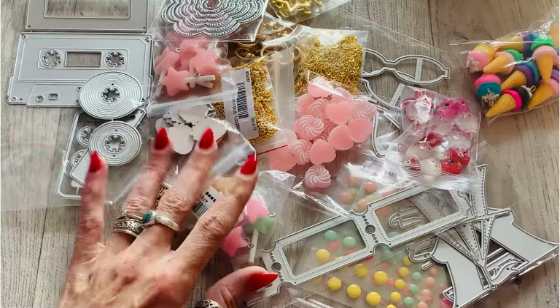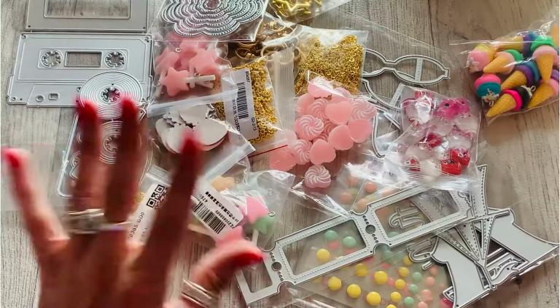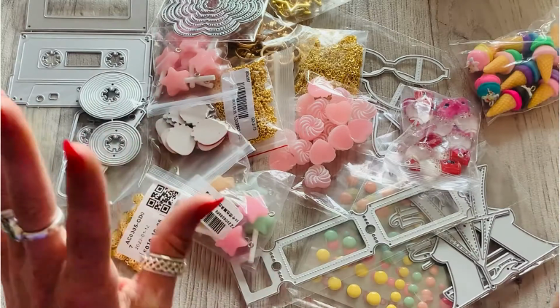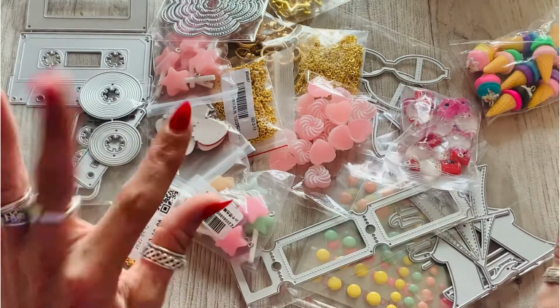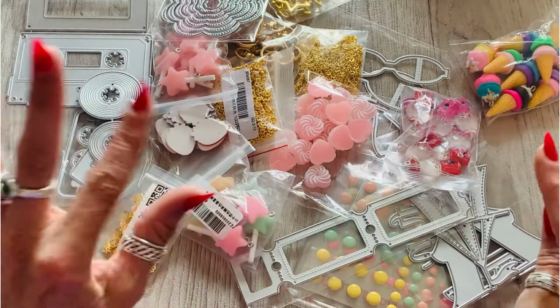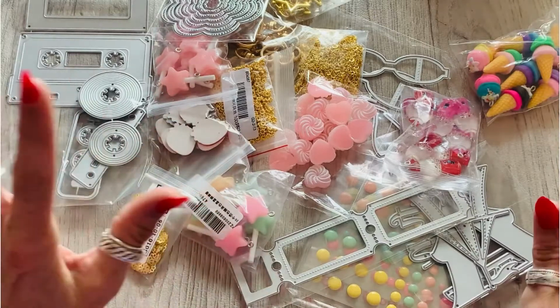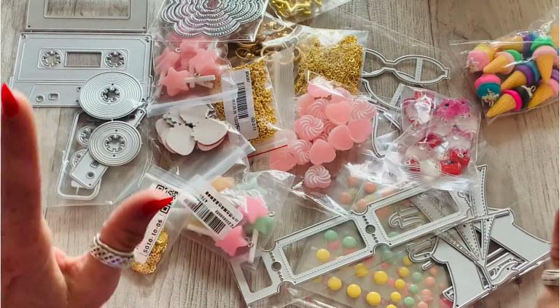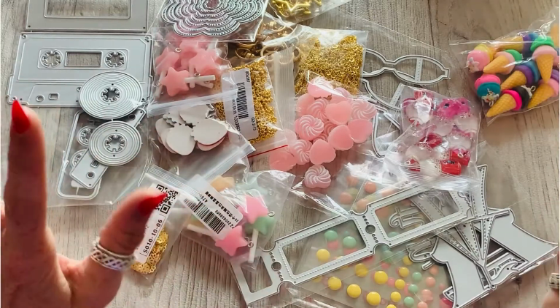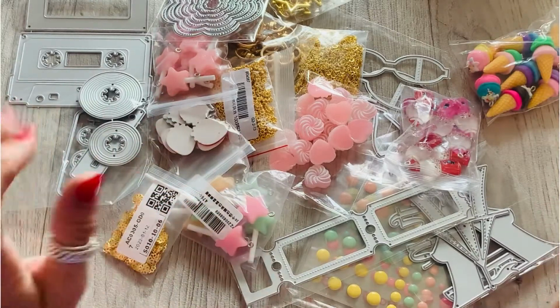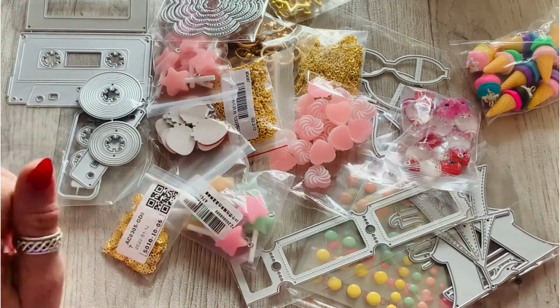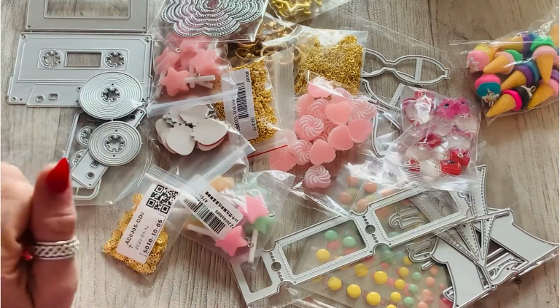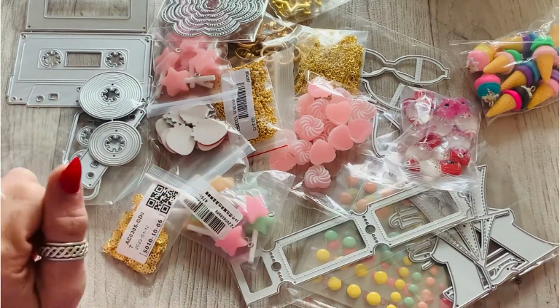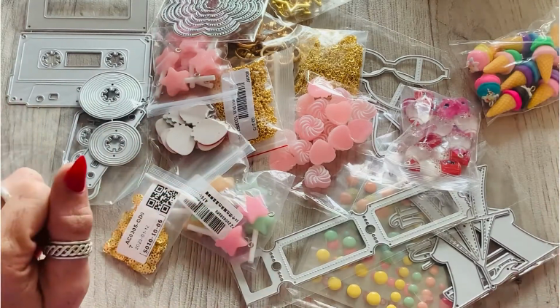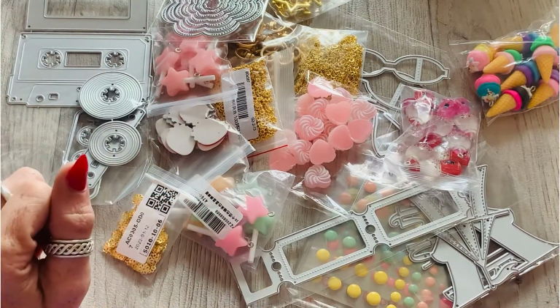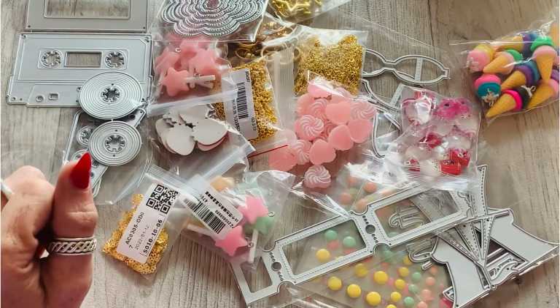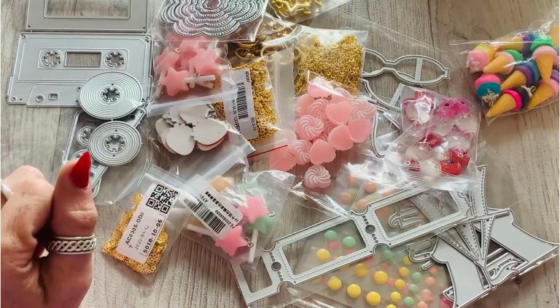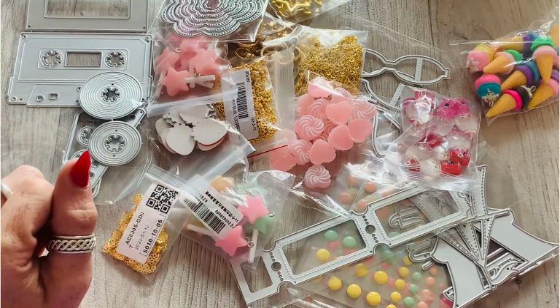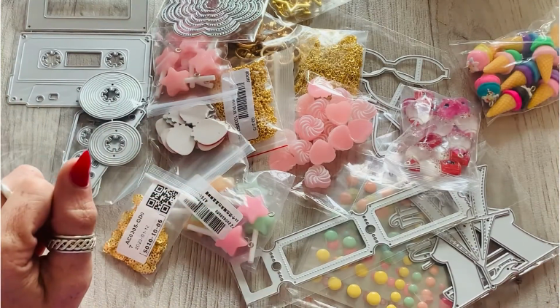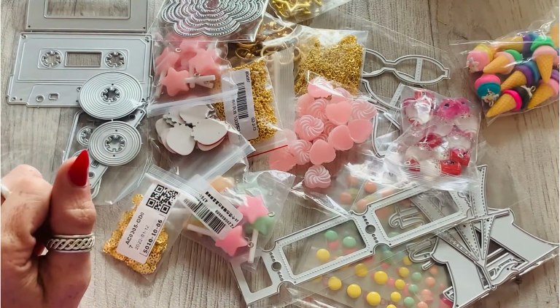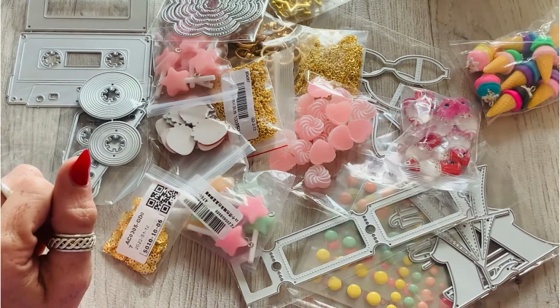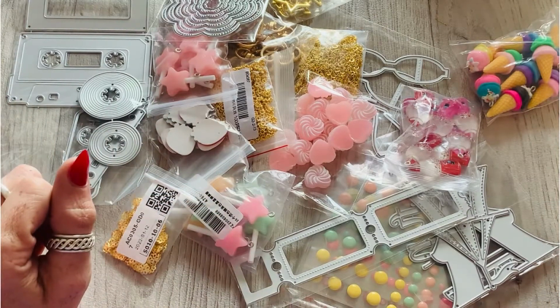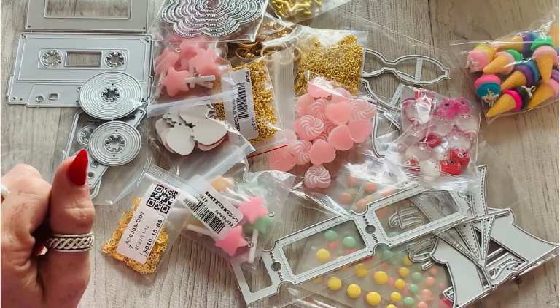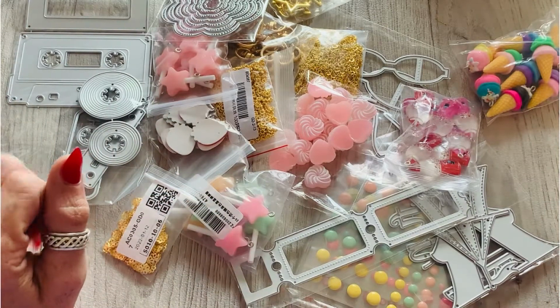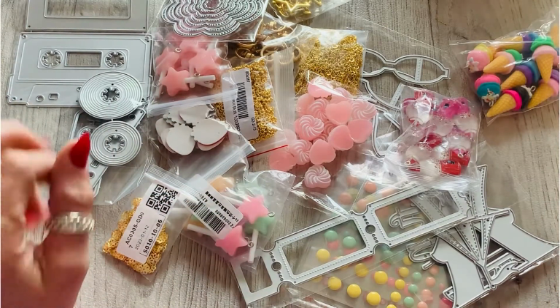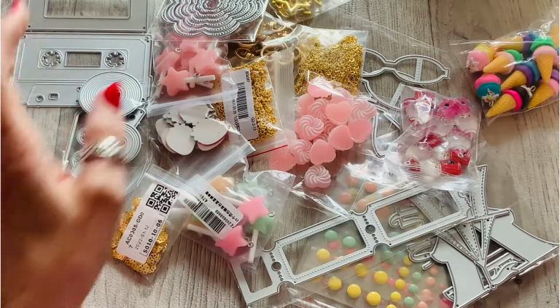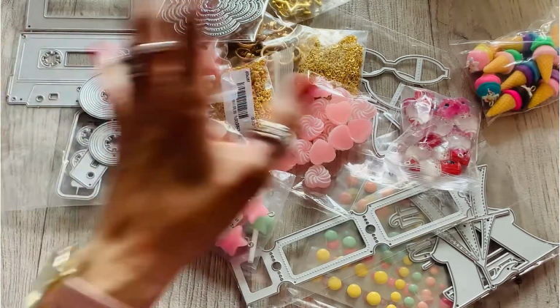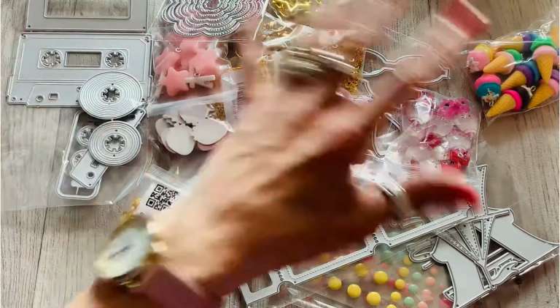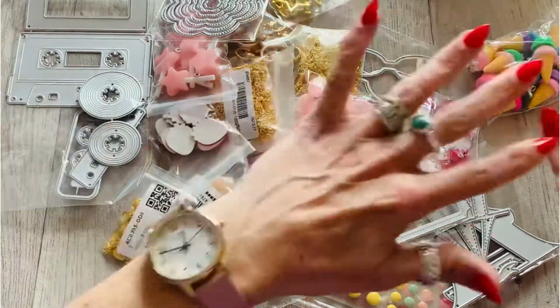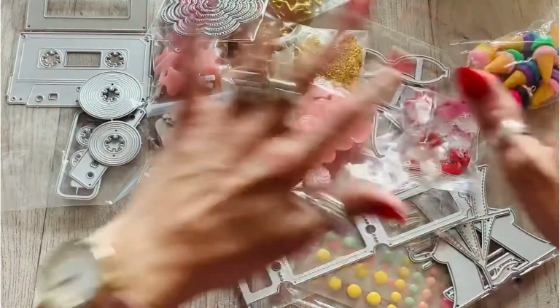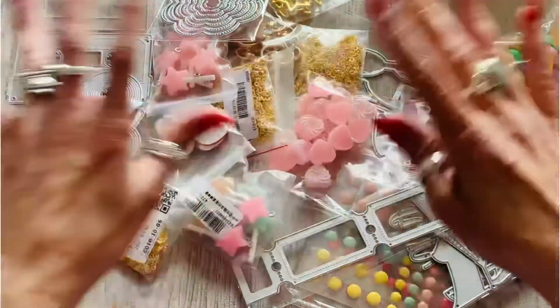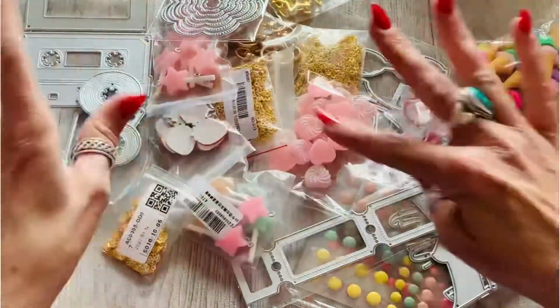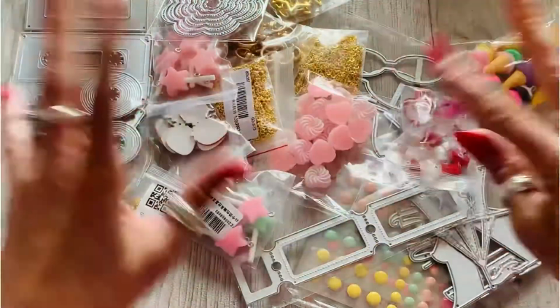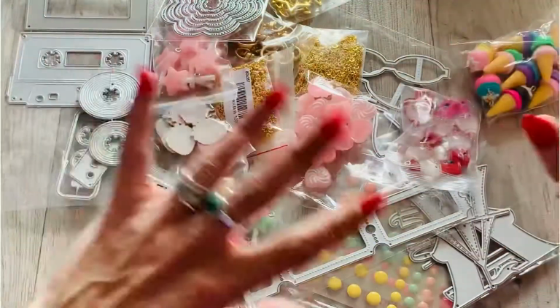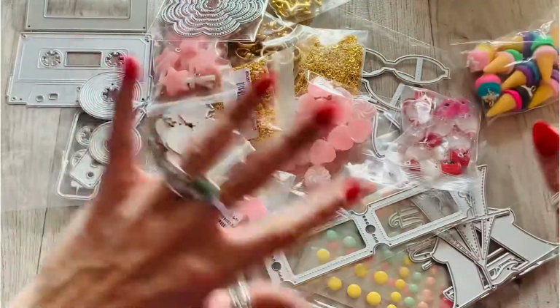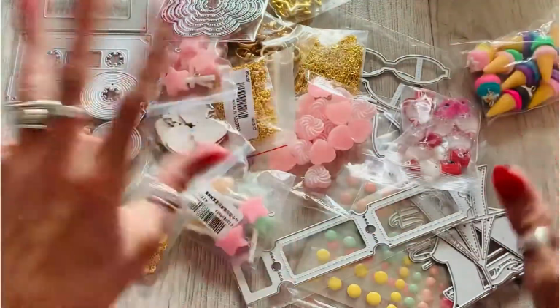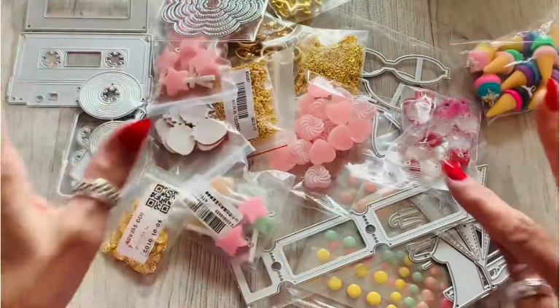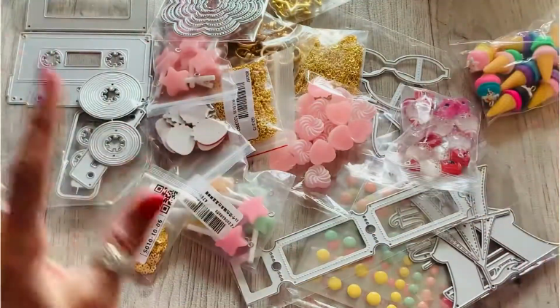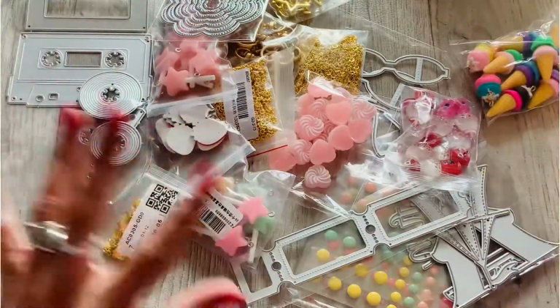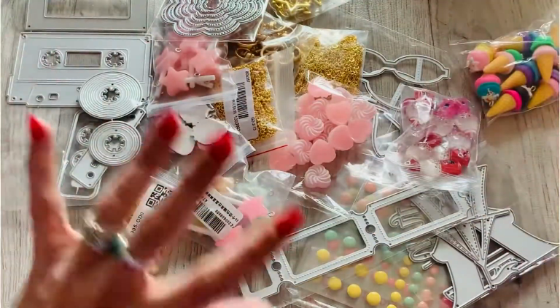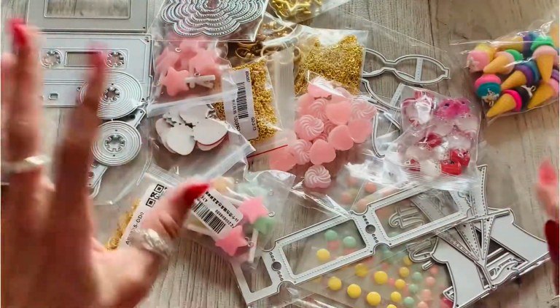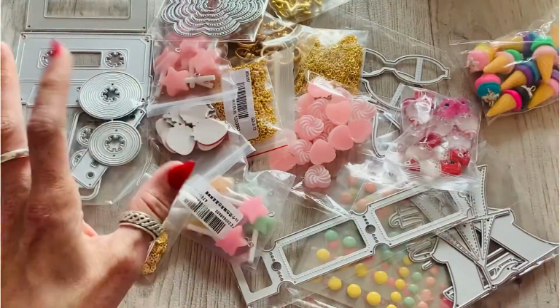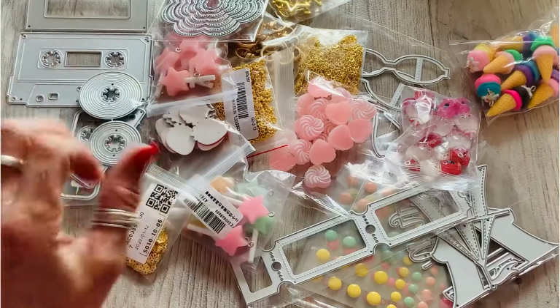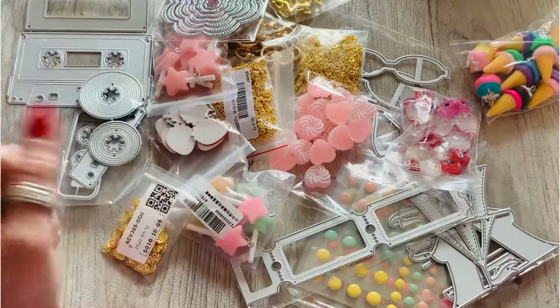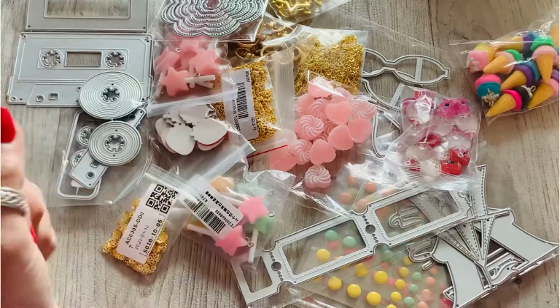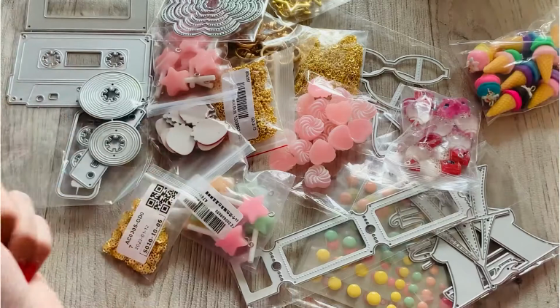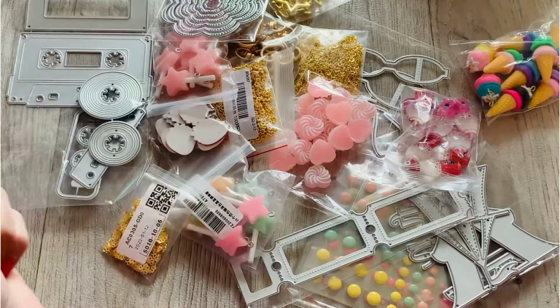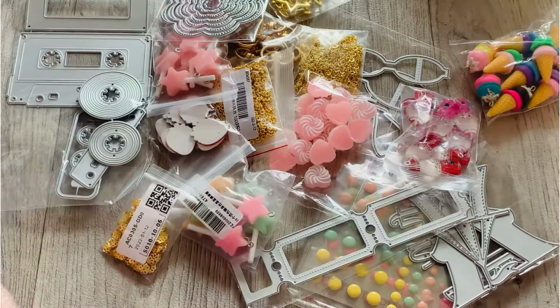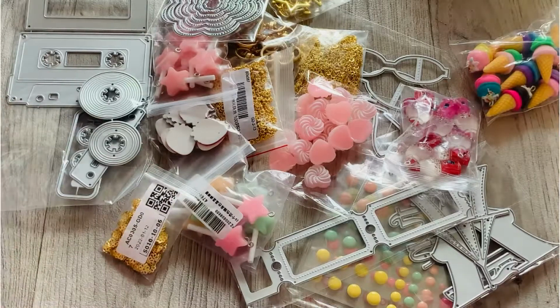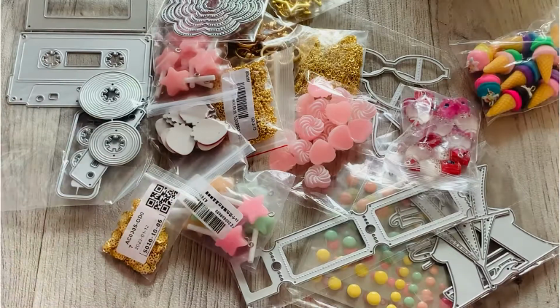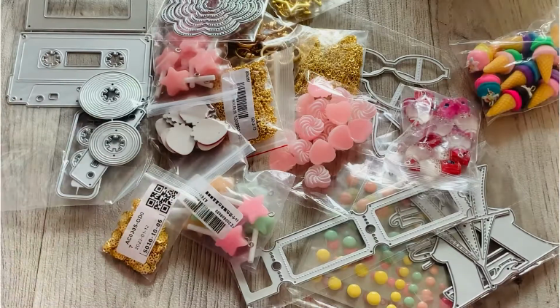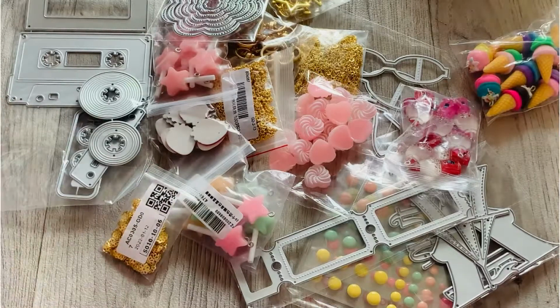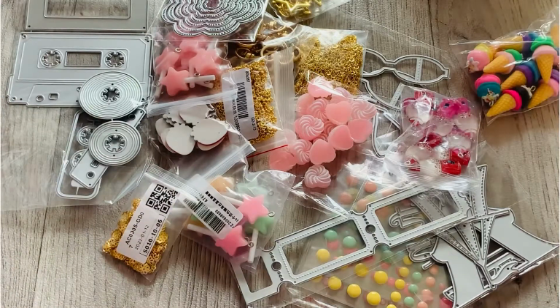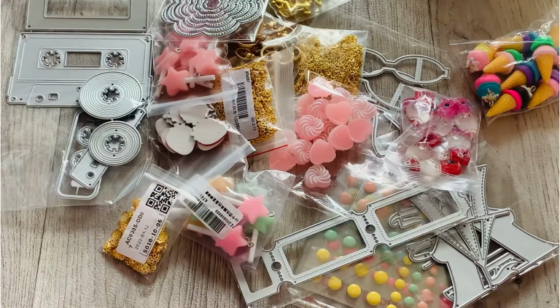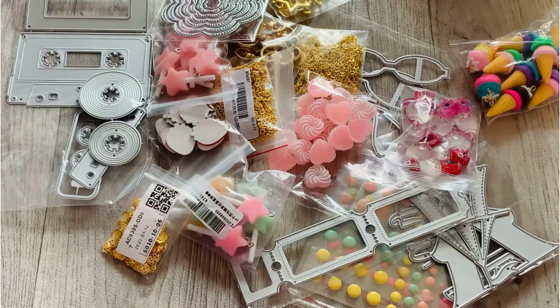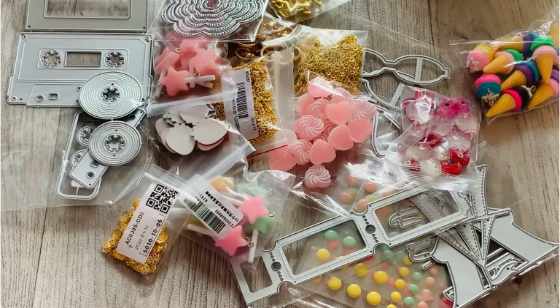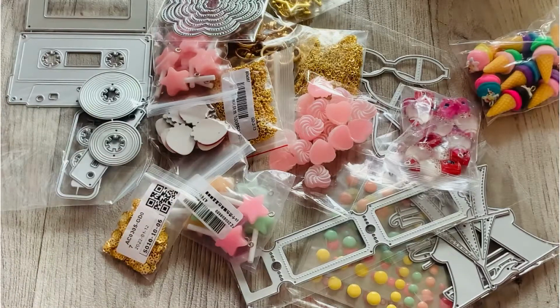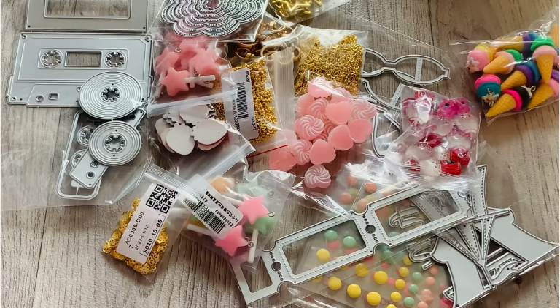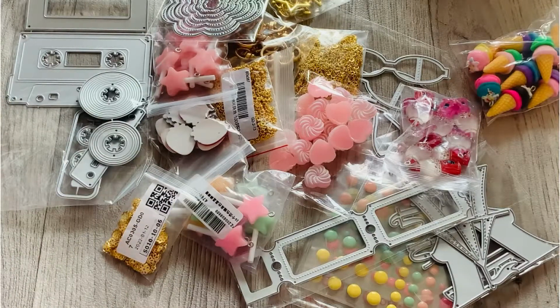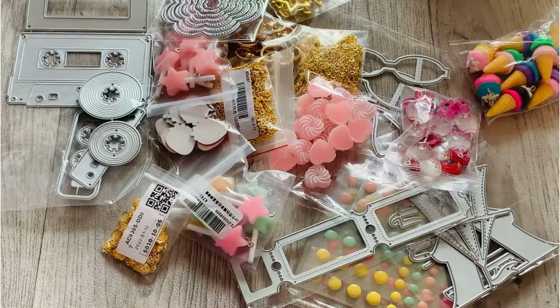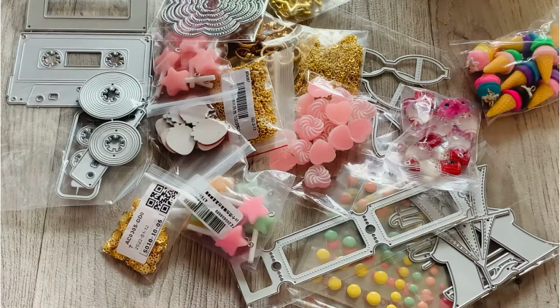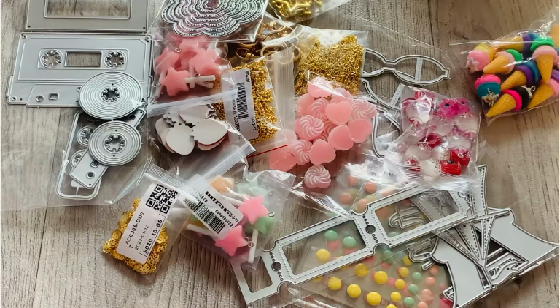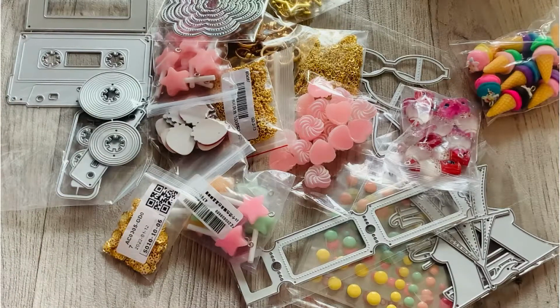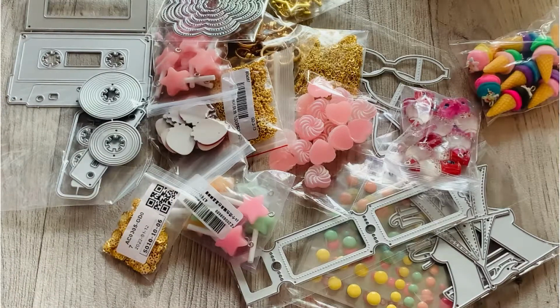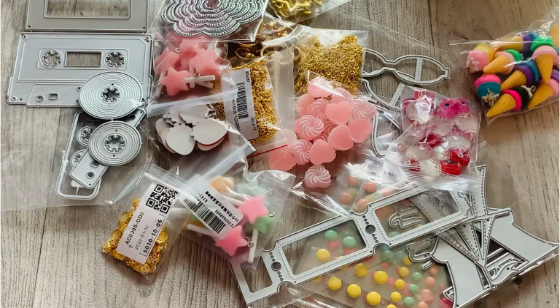Hi everyone, welcome back to my channel. I have an AliExpress haul, so let me take you through each item one by one.